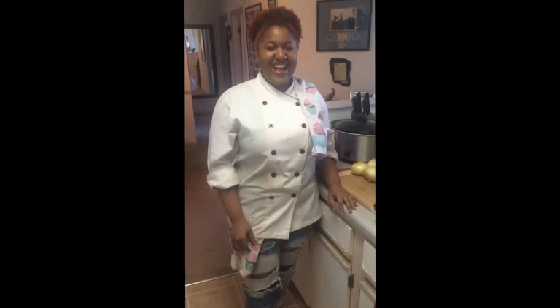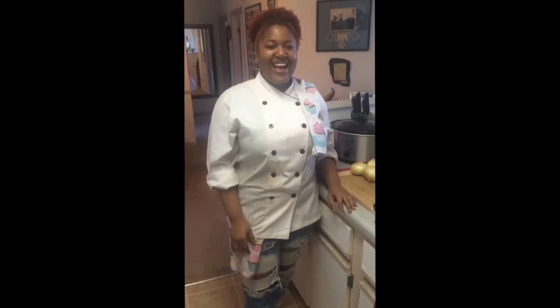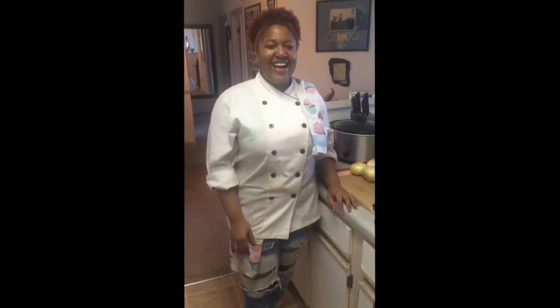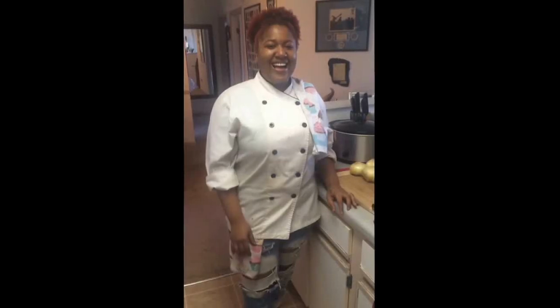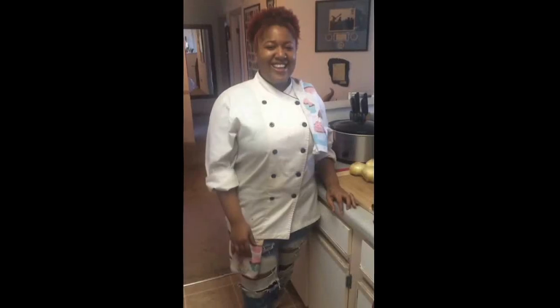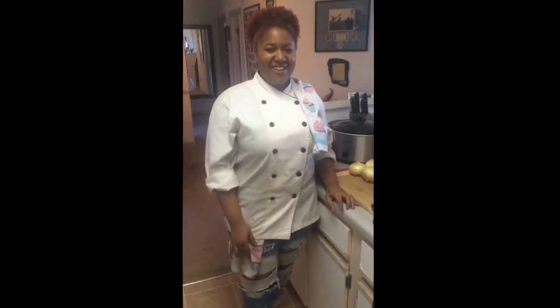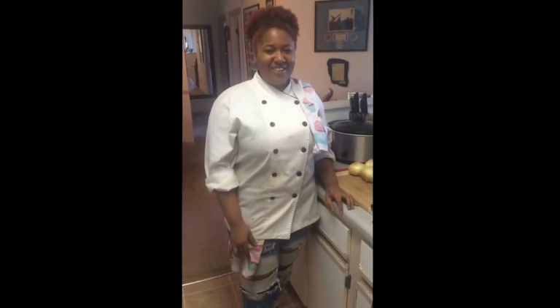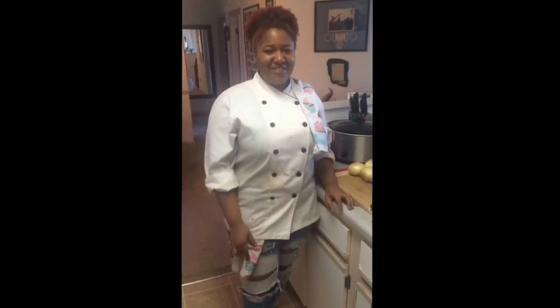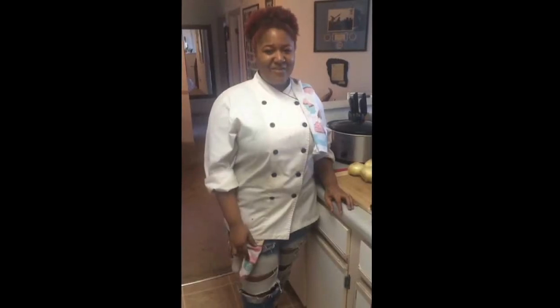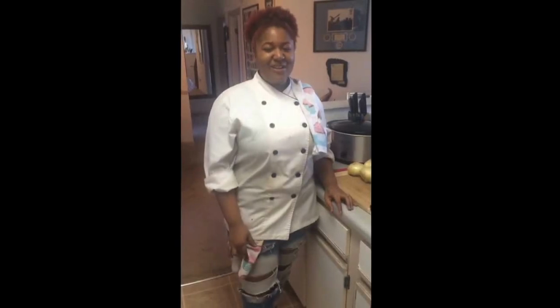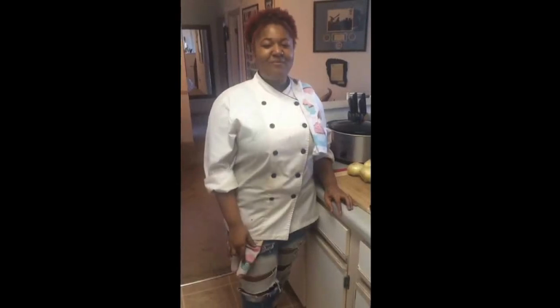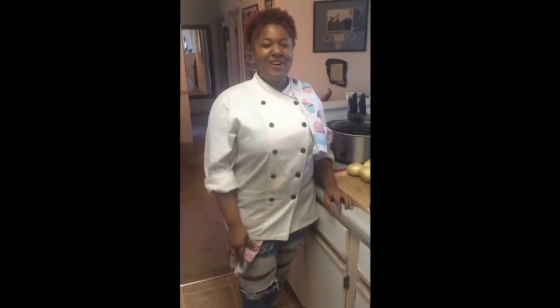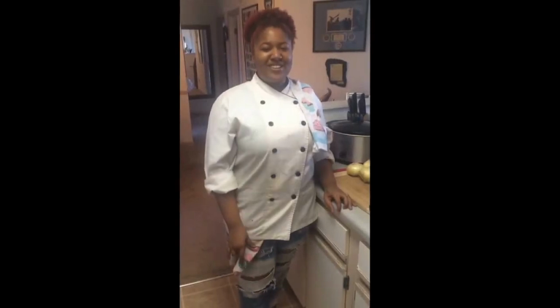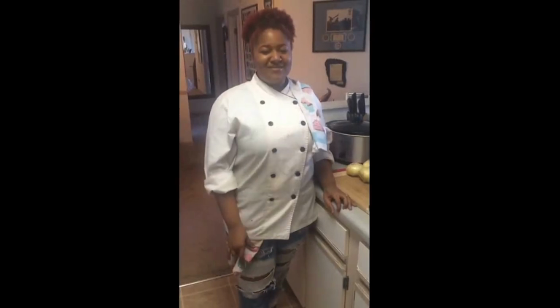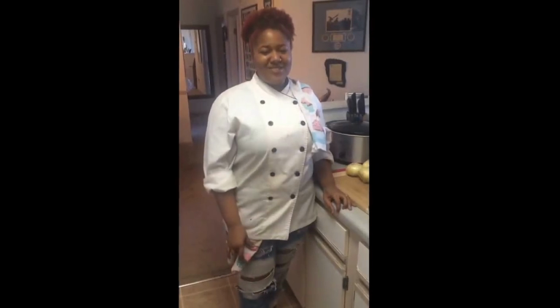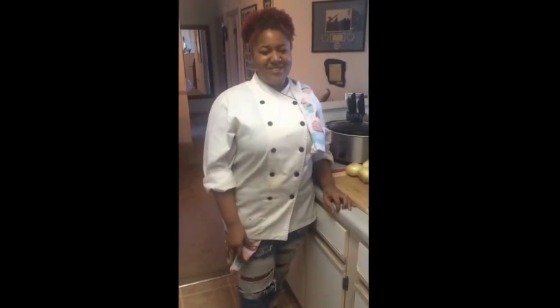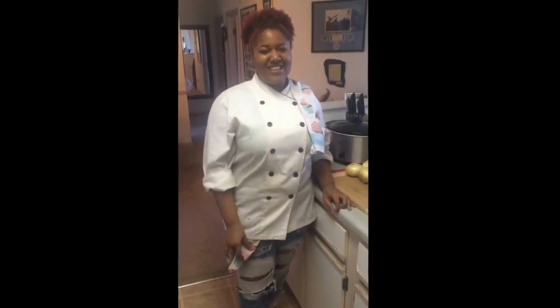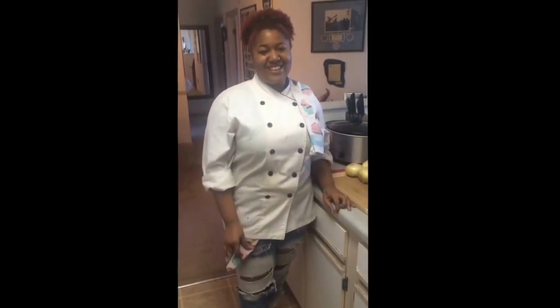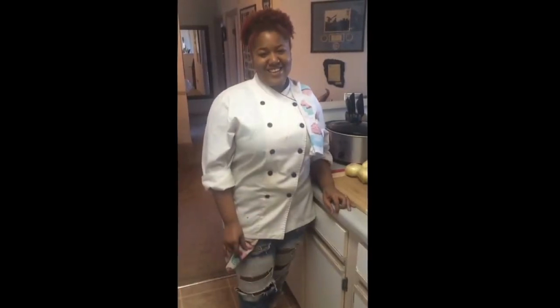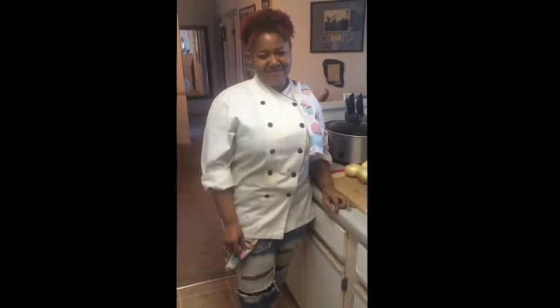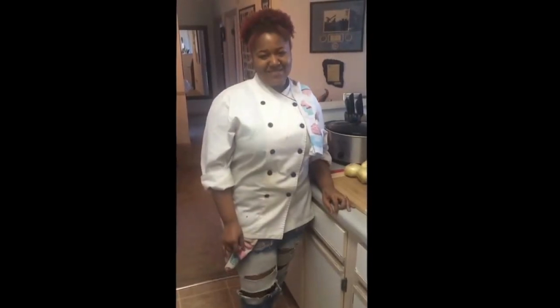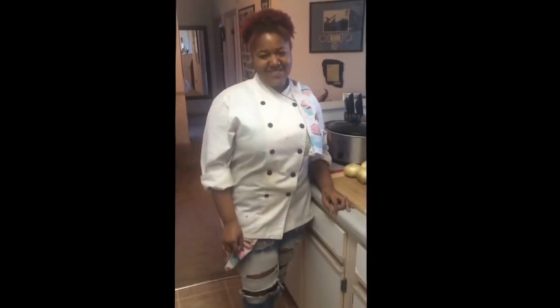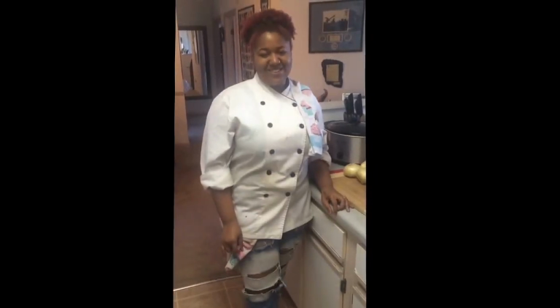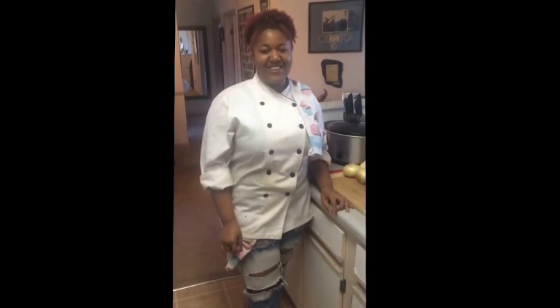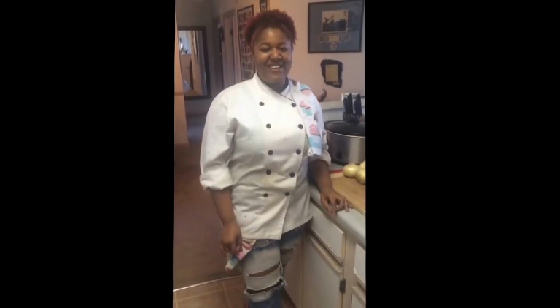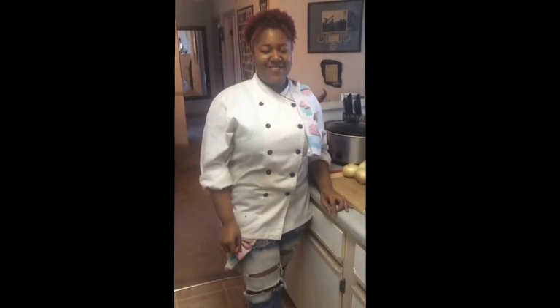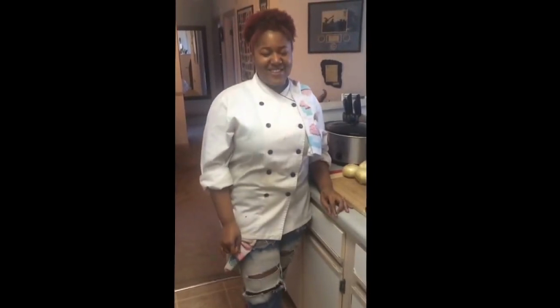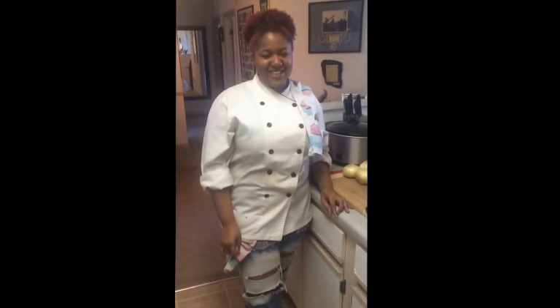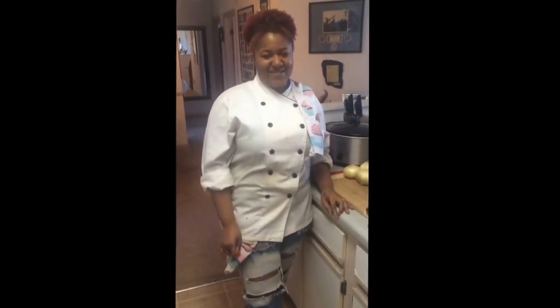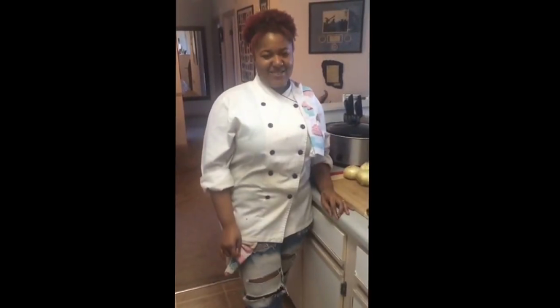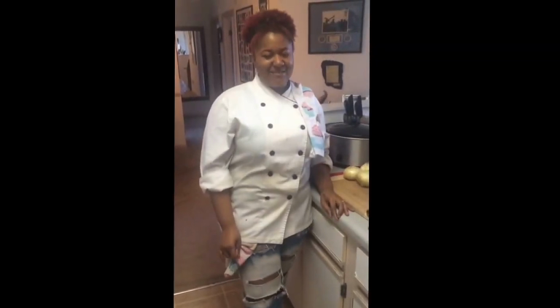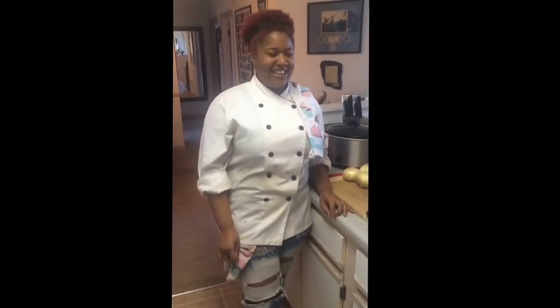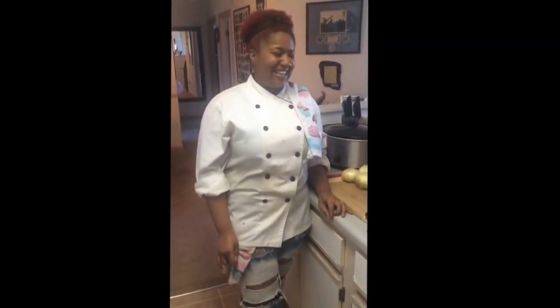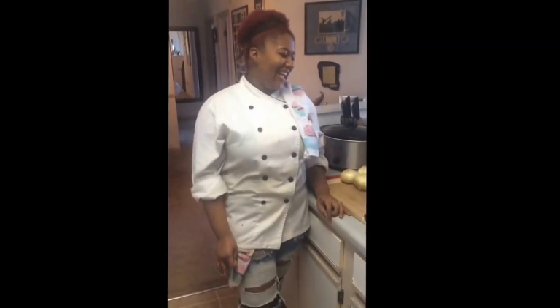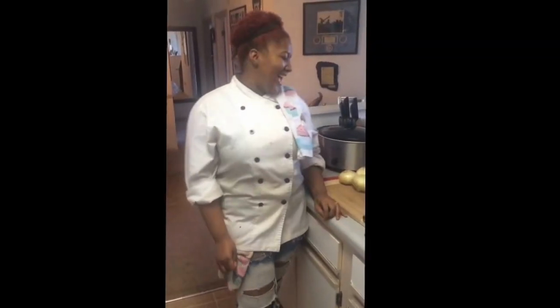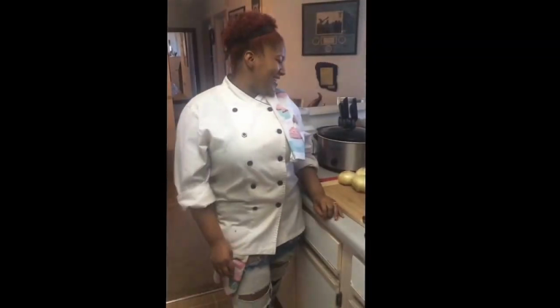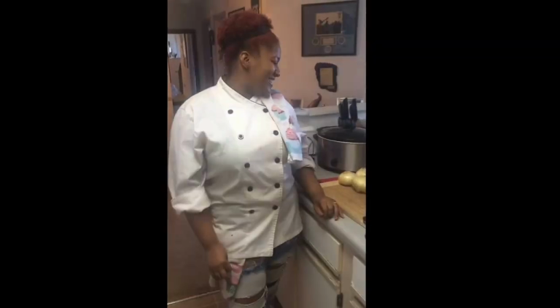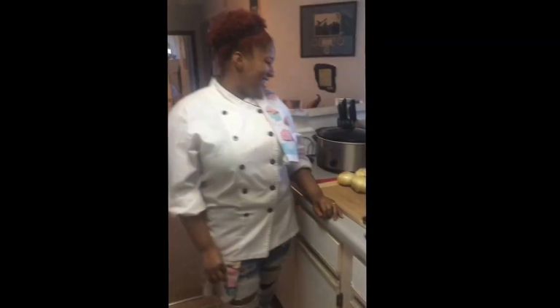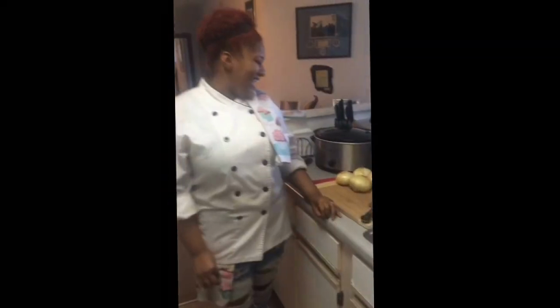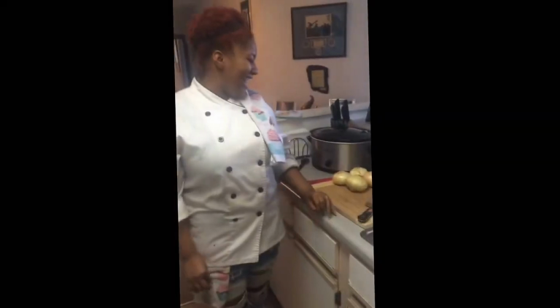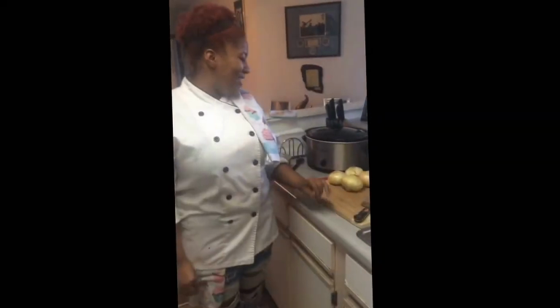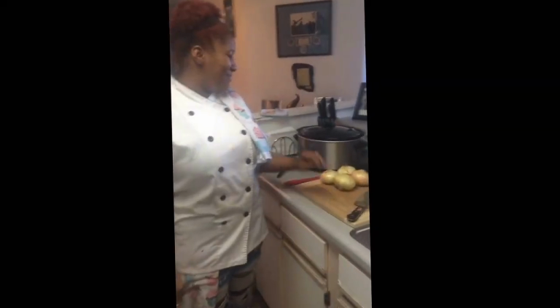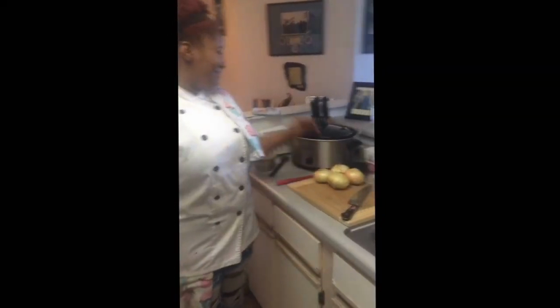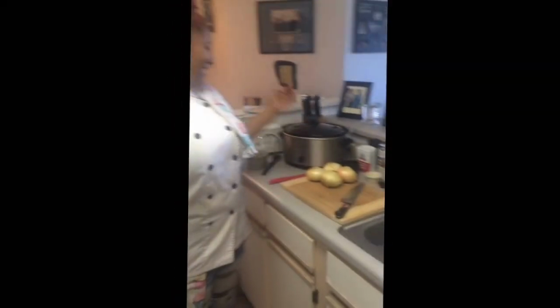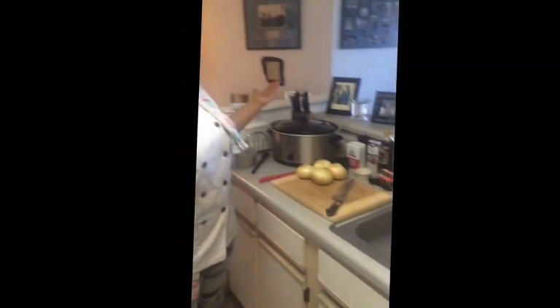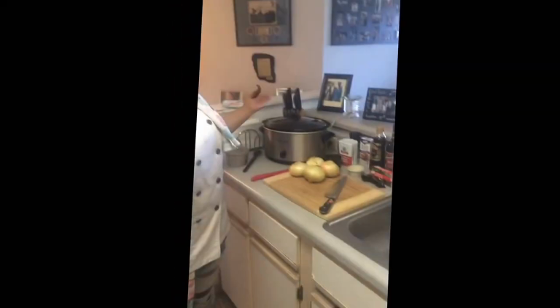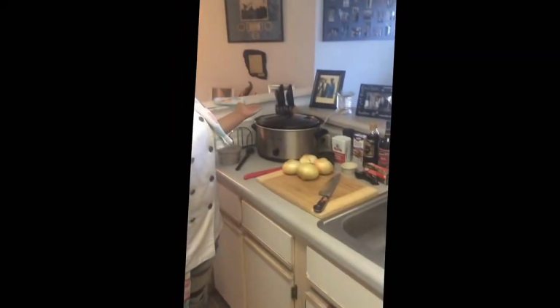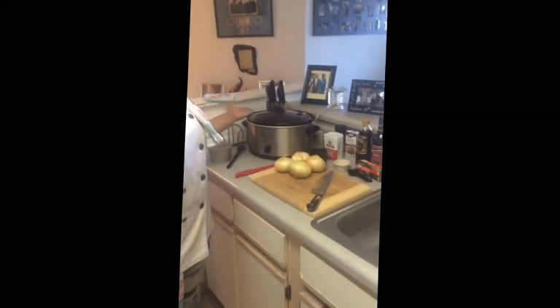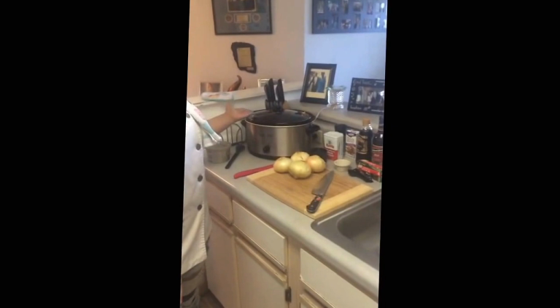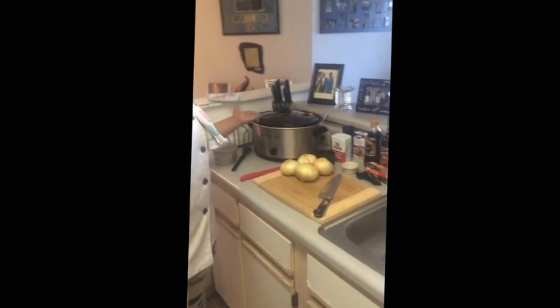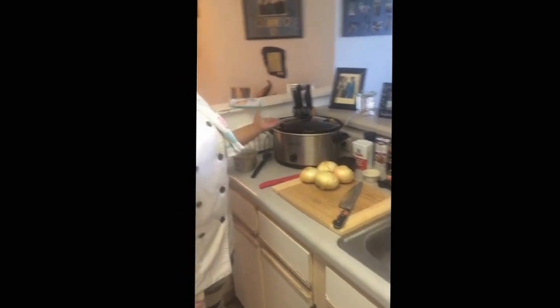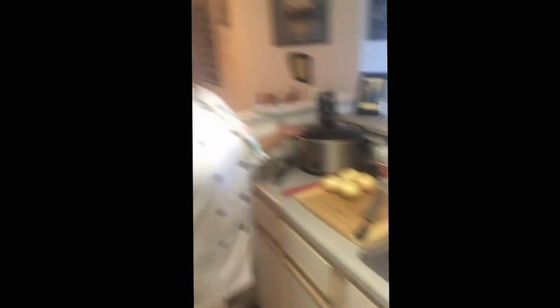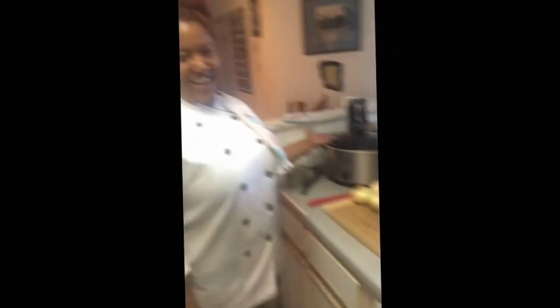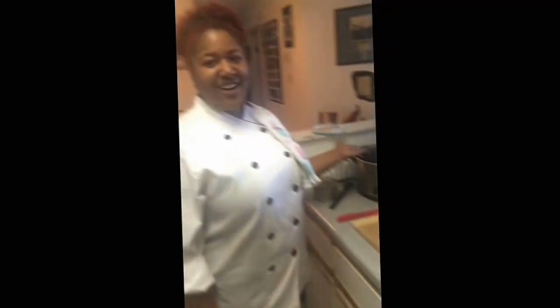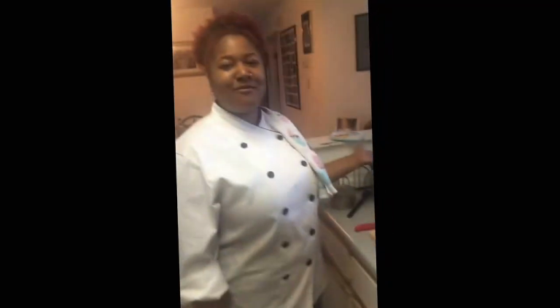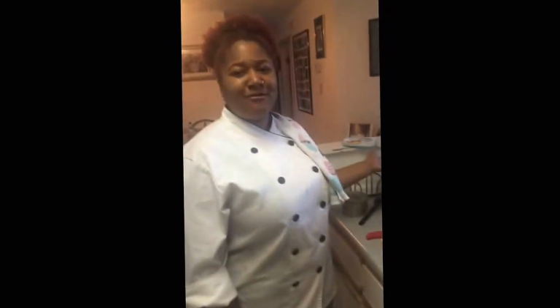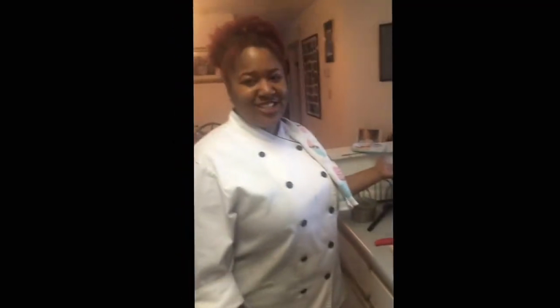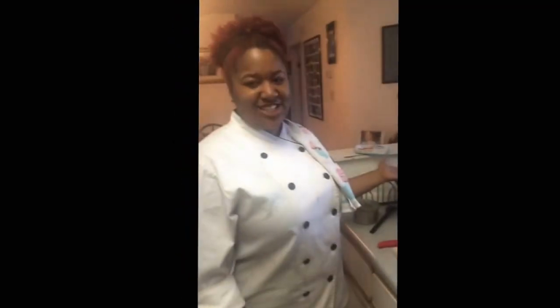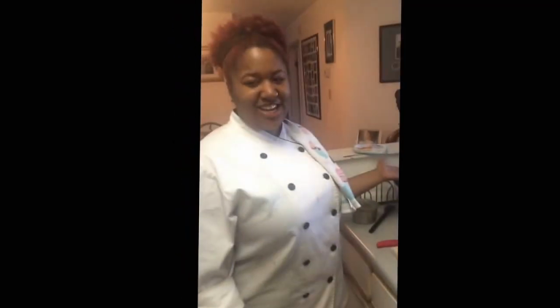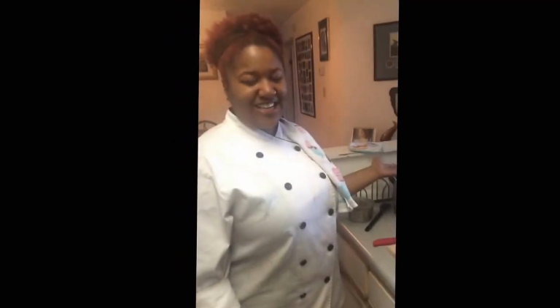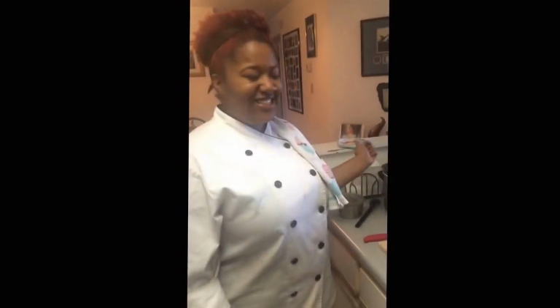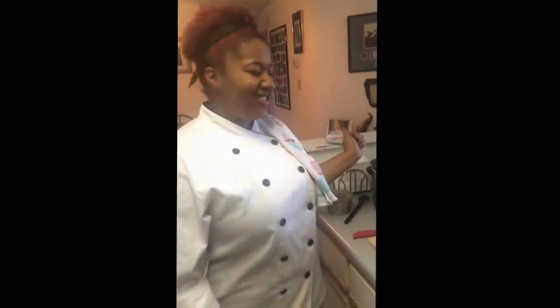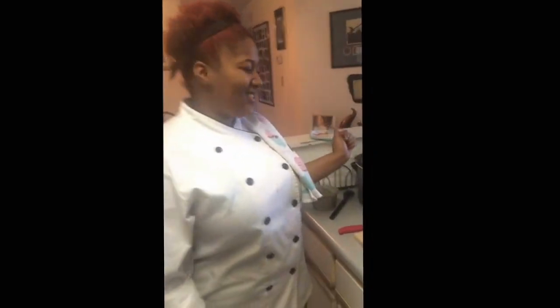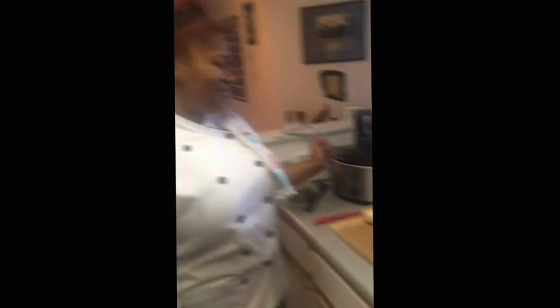Hello everyone, welcome to another episode of Cooking with Molly. Today I'll be making crockpot French onion soup.